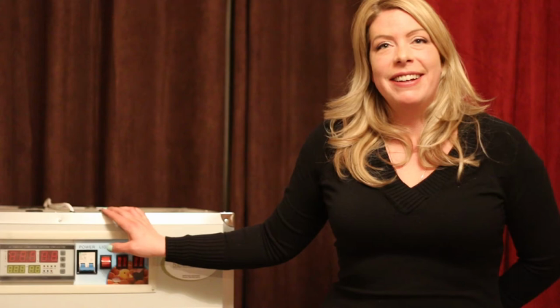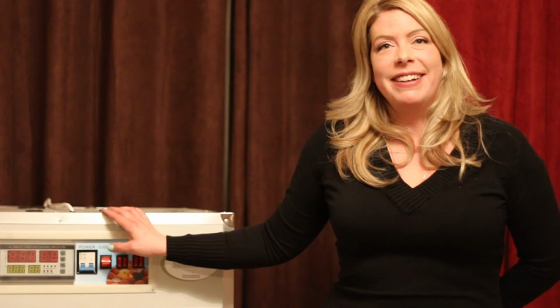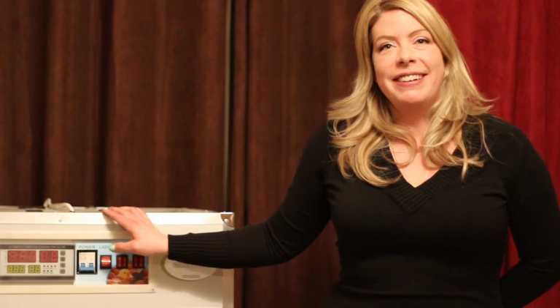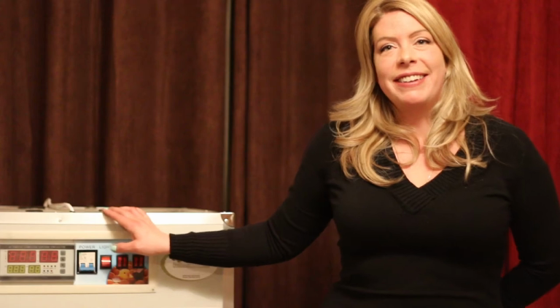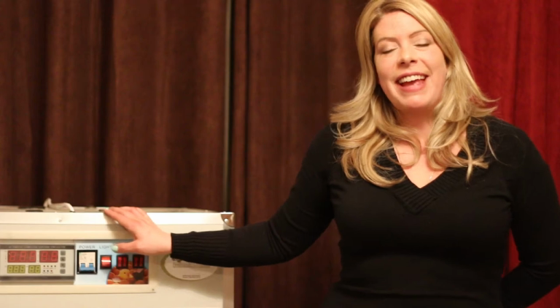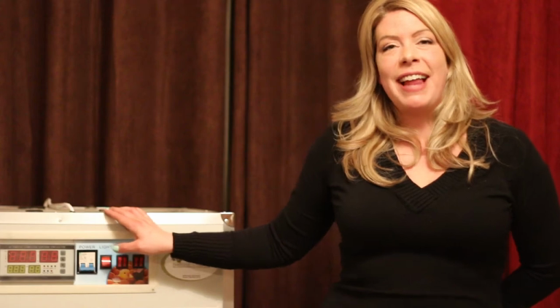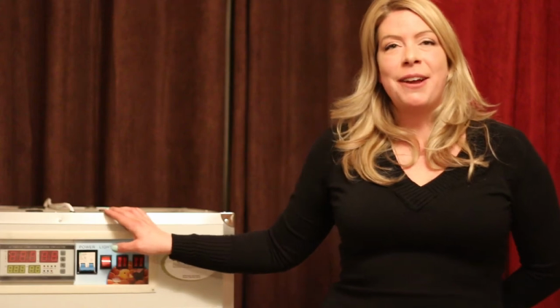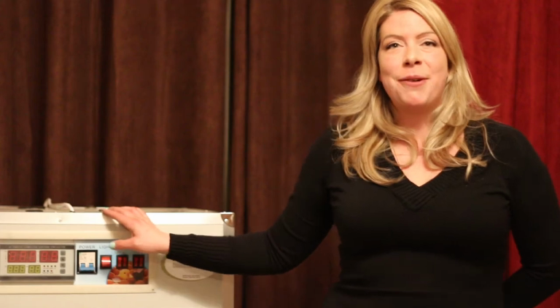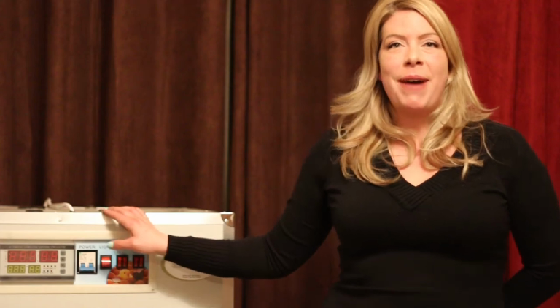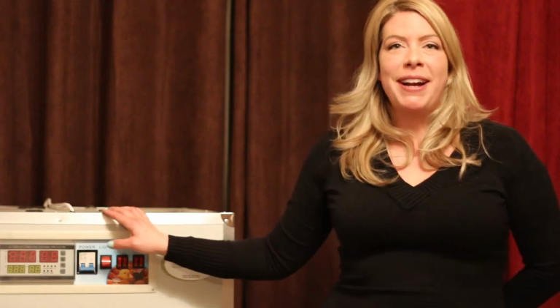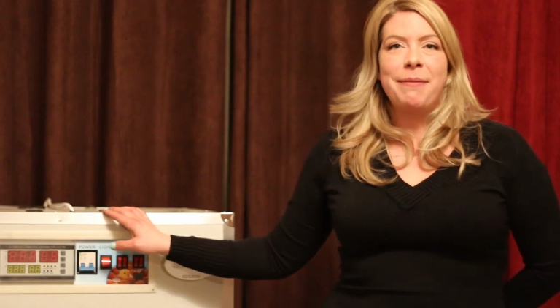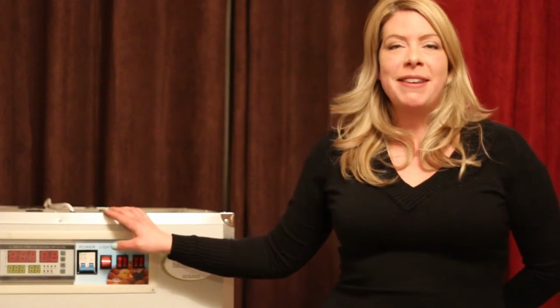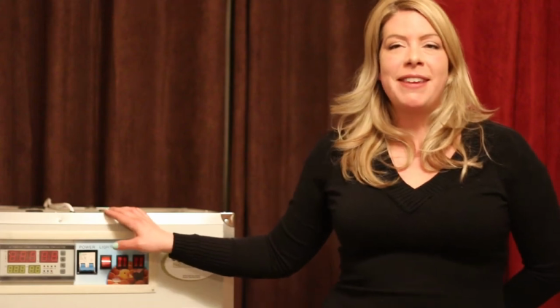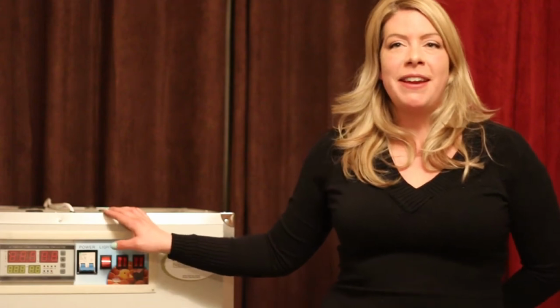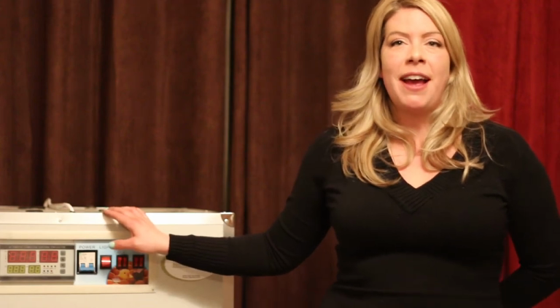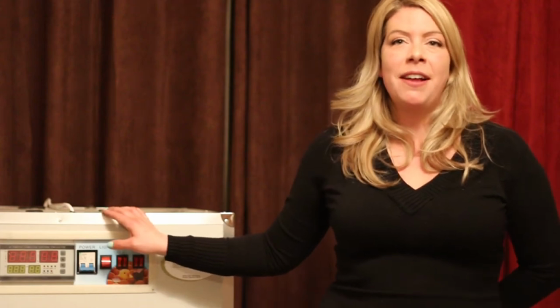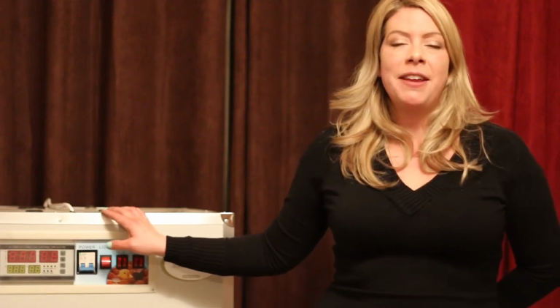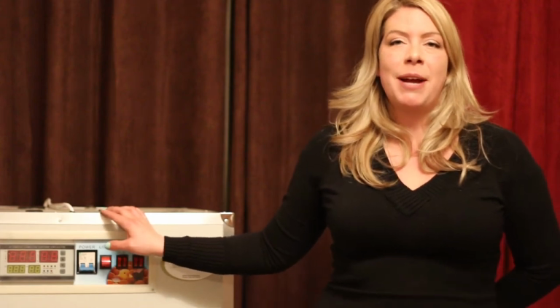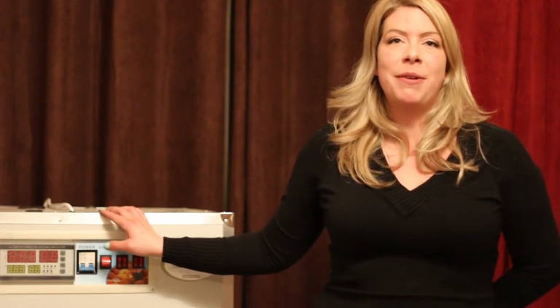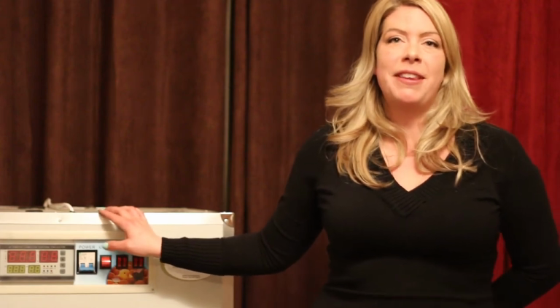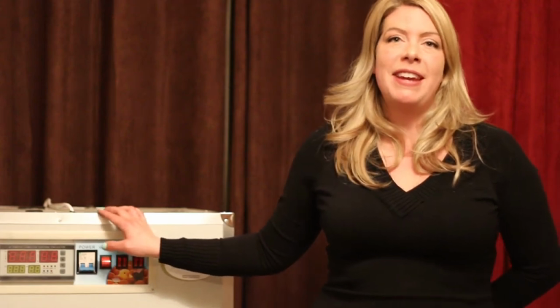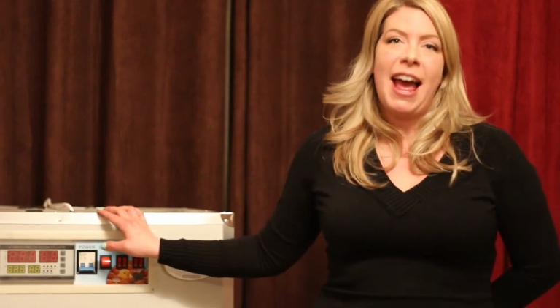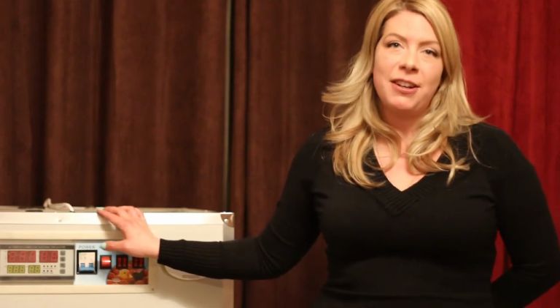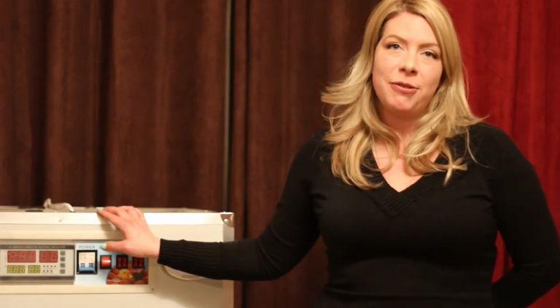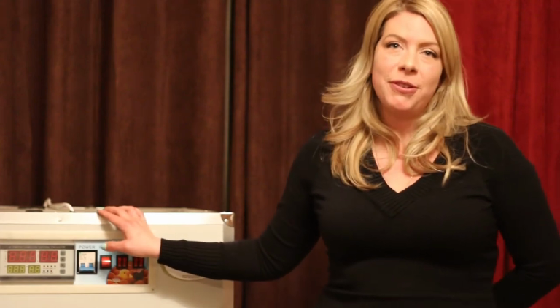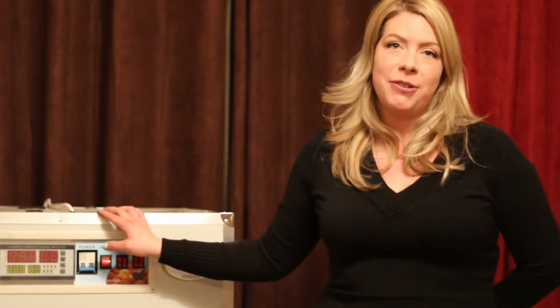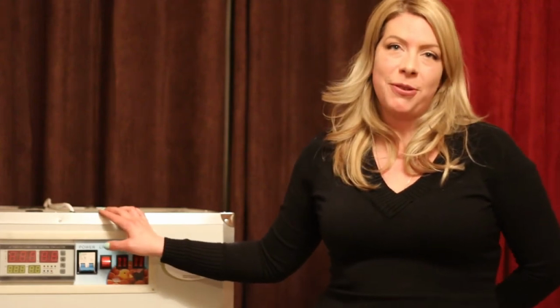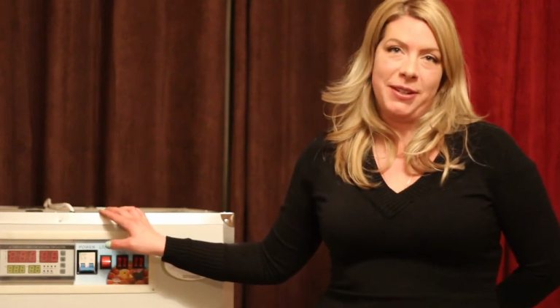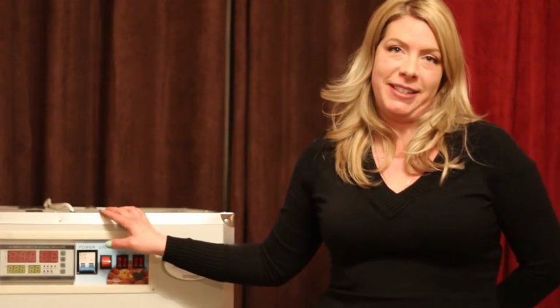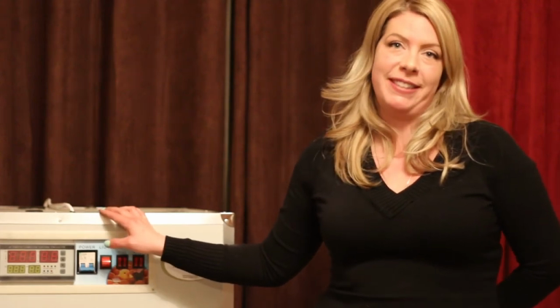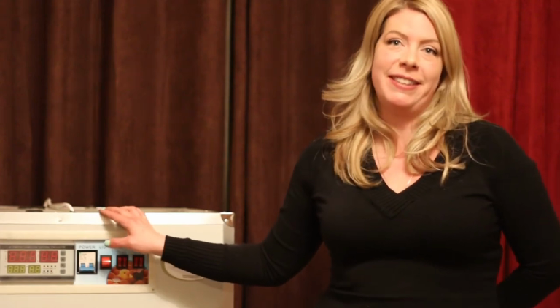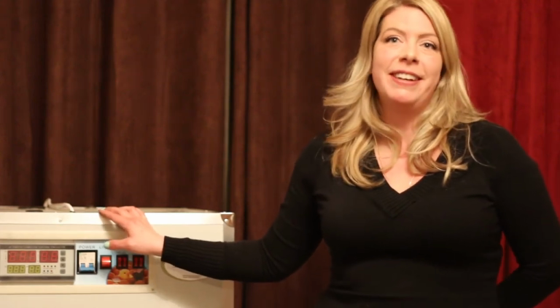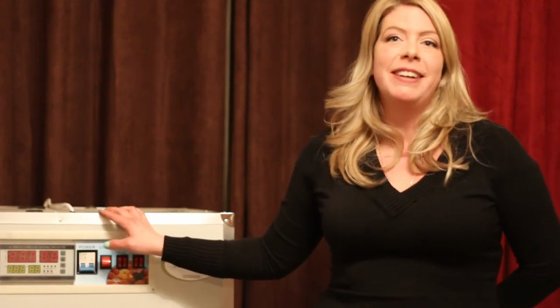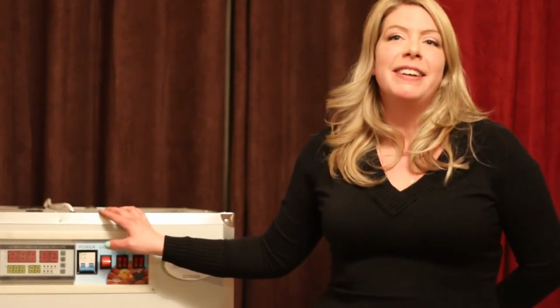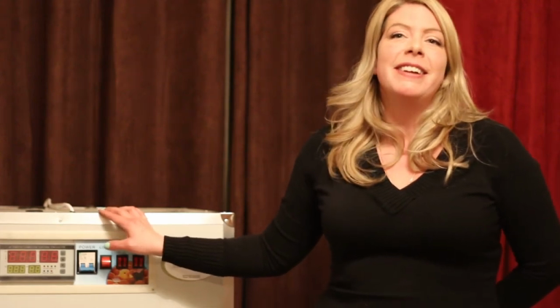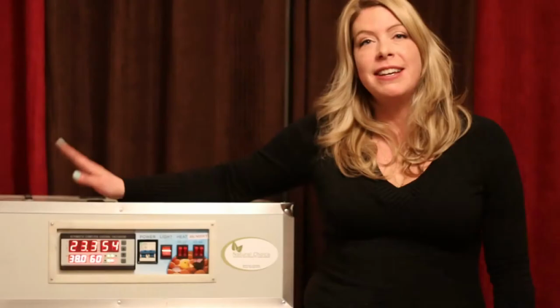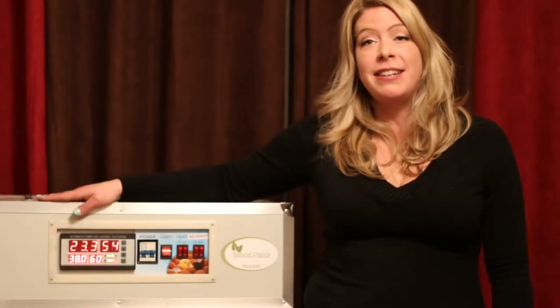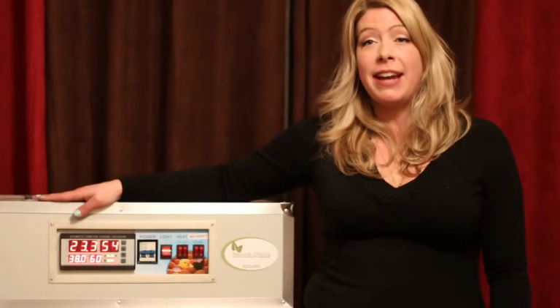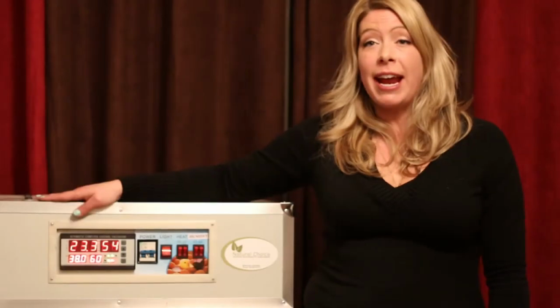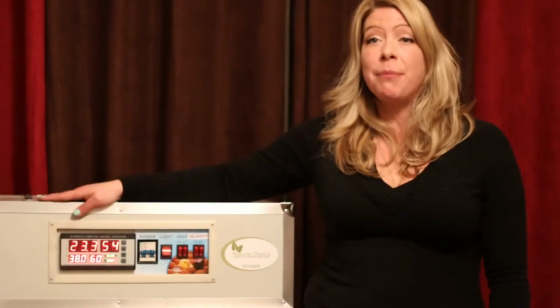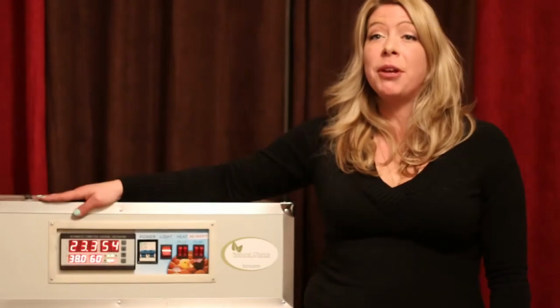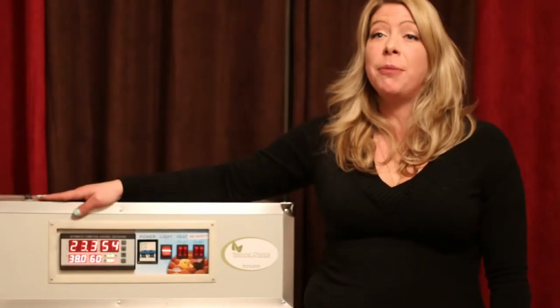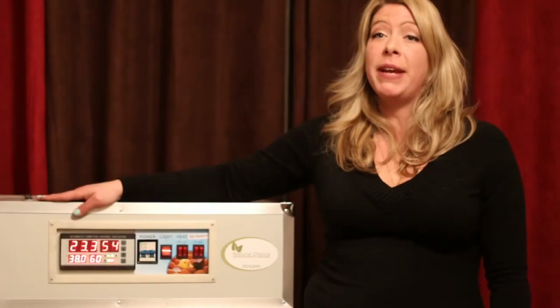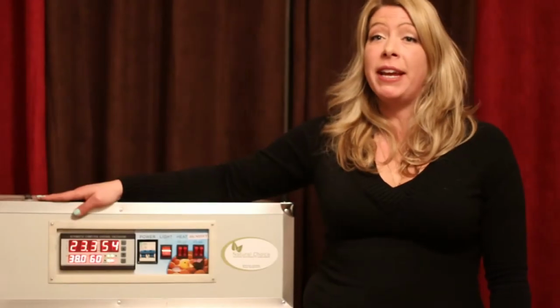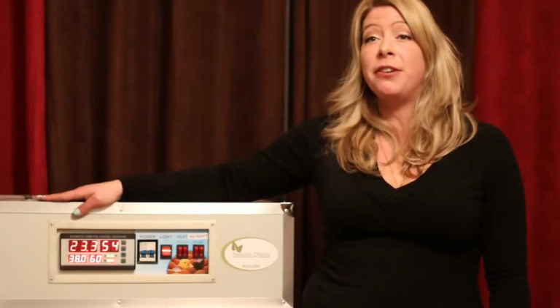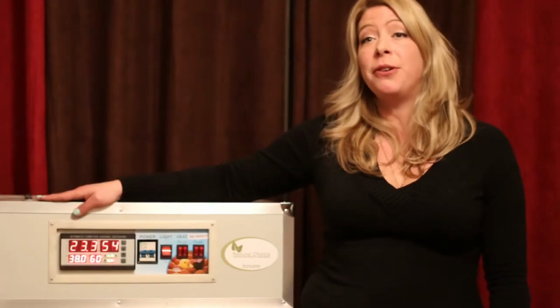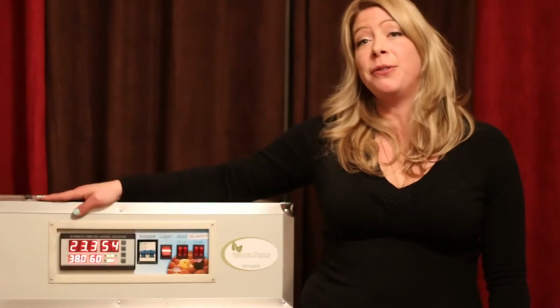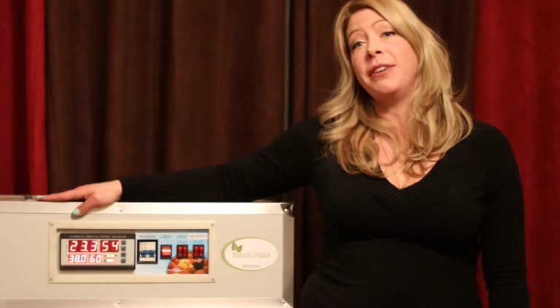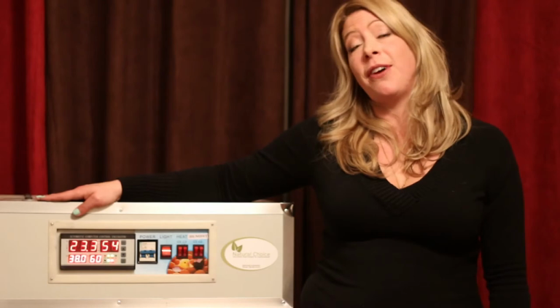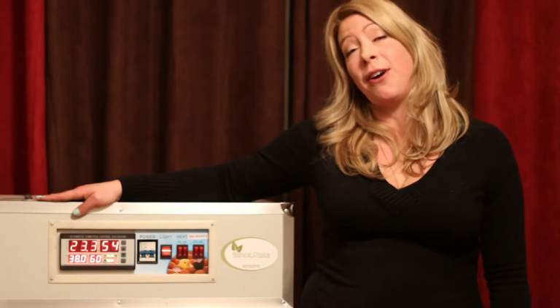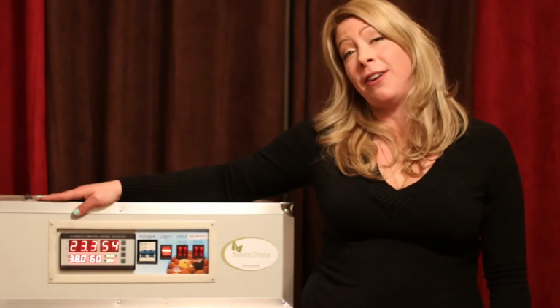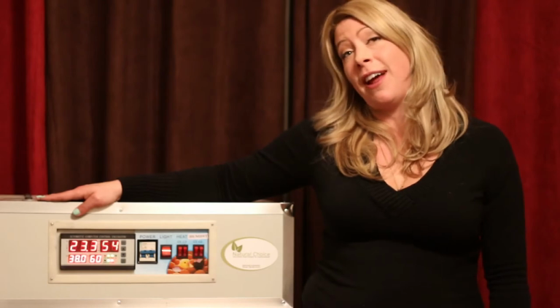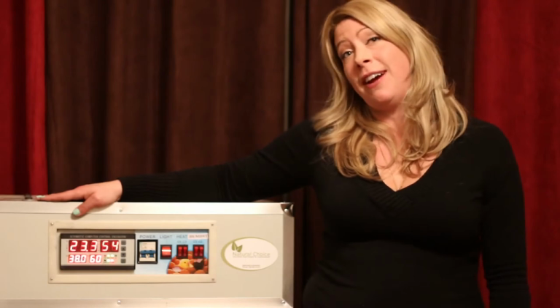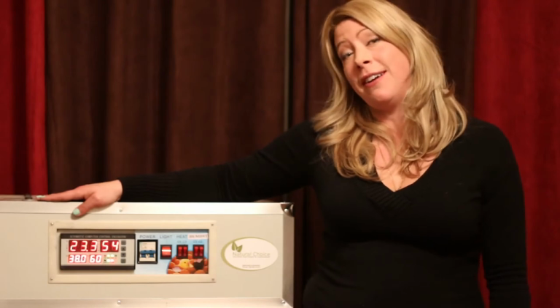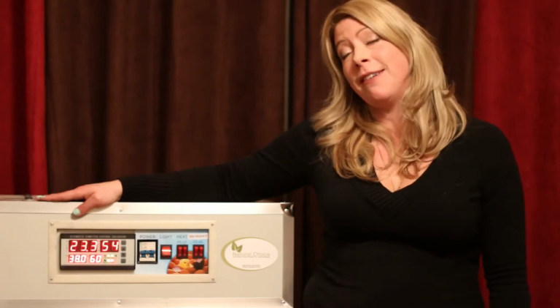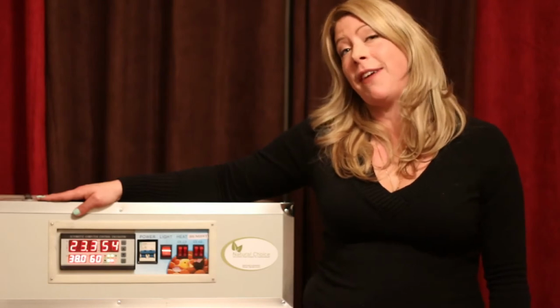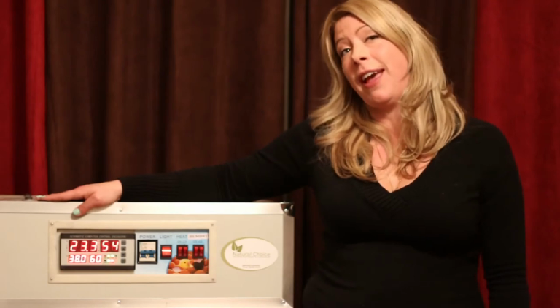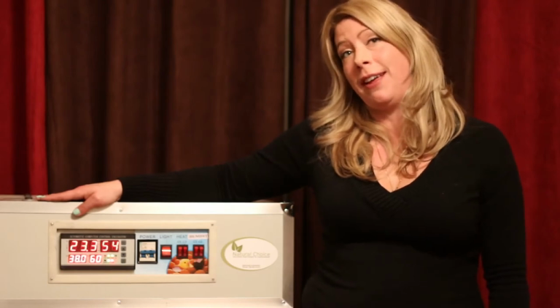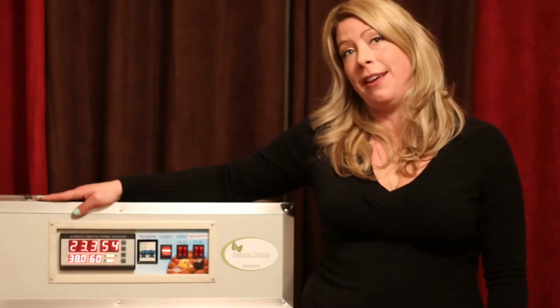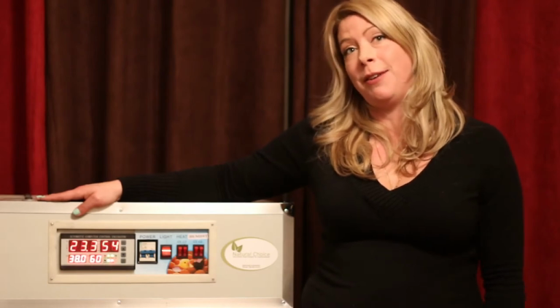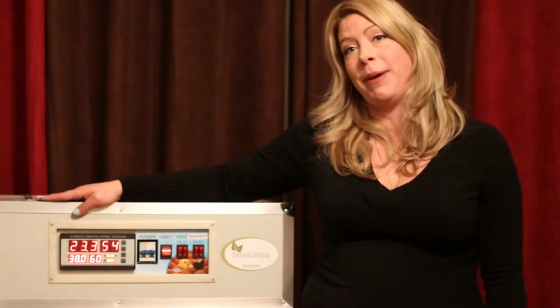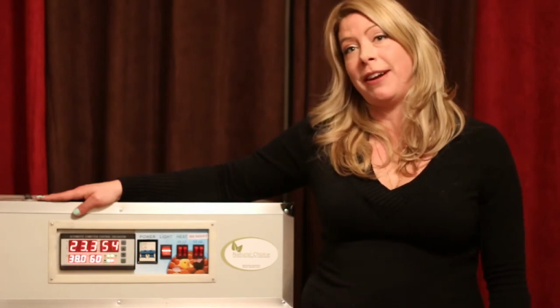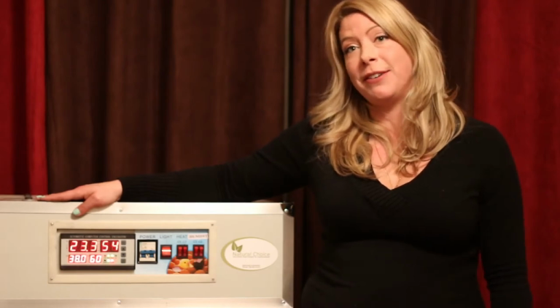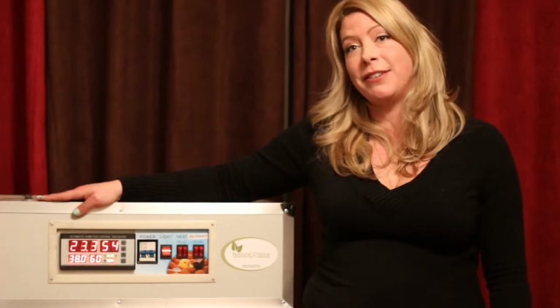Hello, my name is Danielle and I'm with Natural Choice. Today I'm going to be introducing our line of egg incubators.